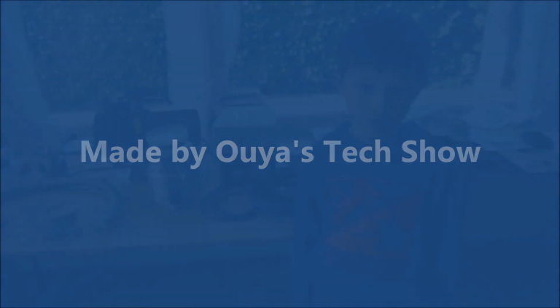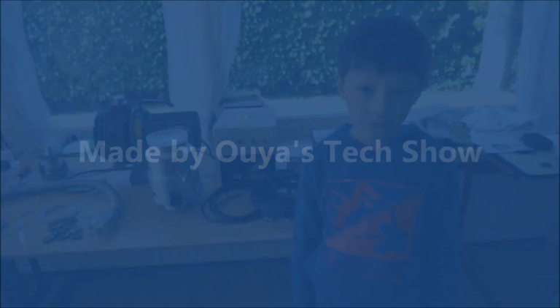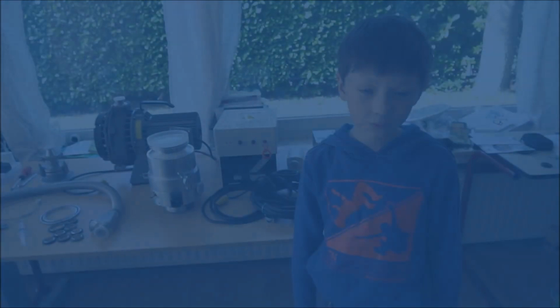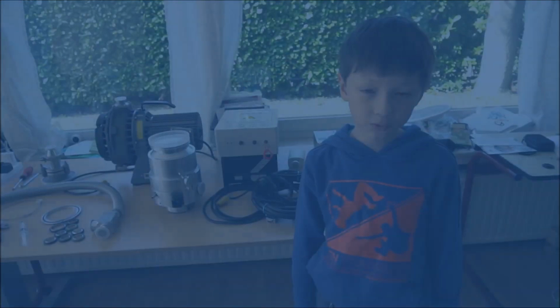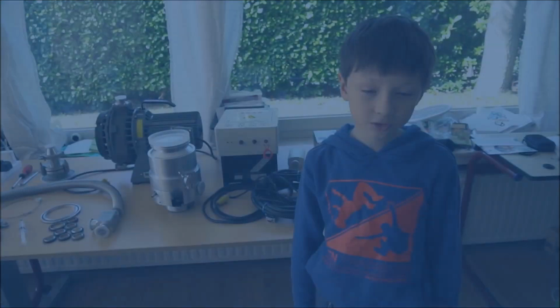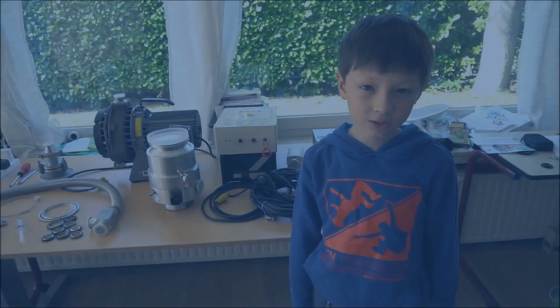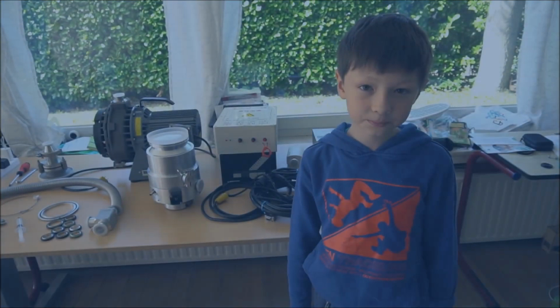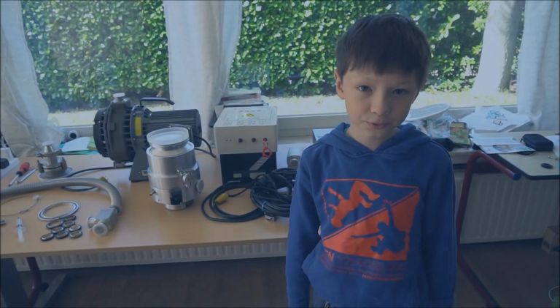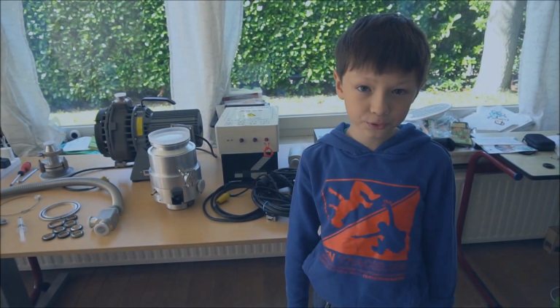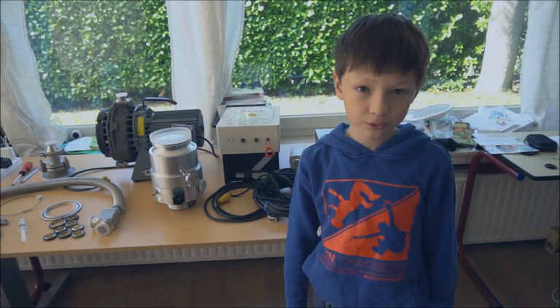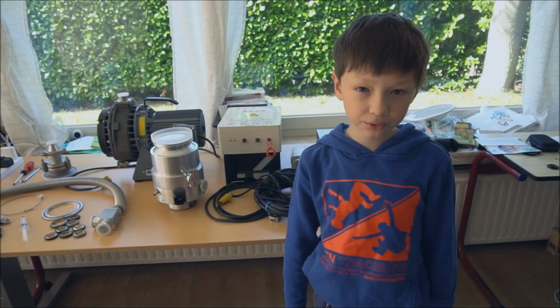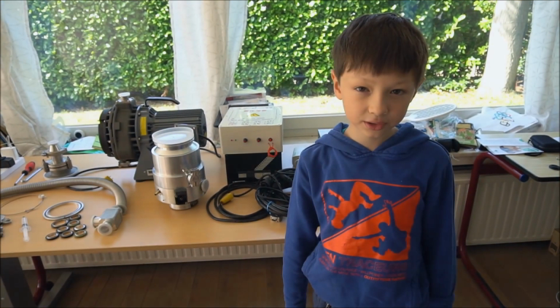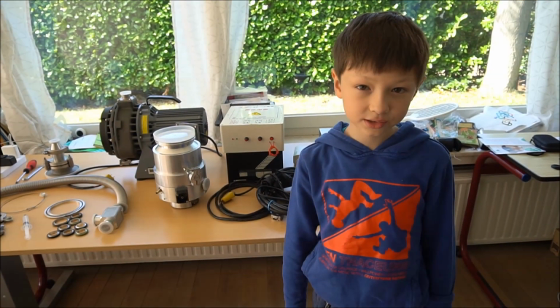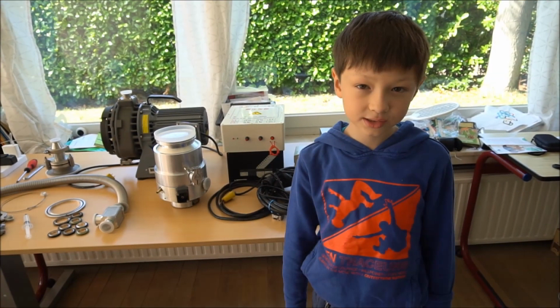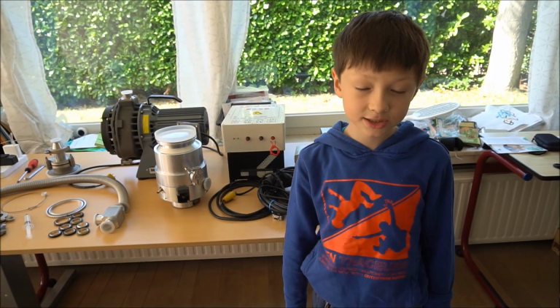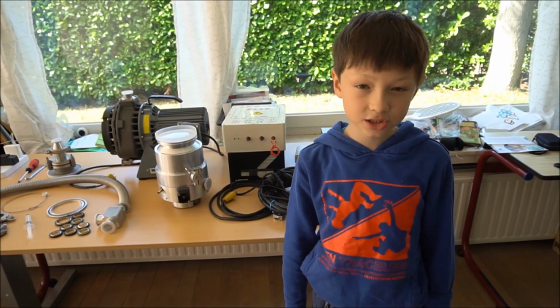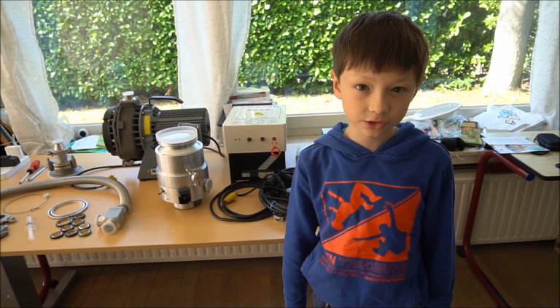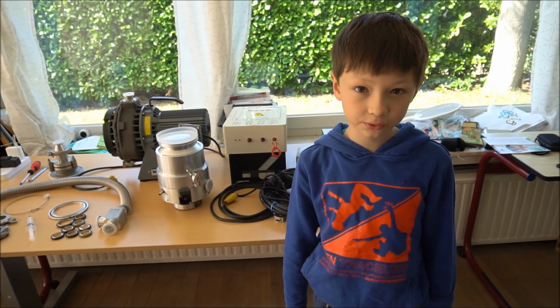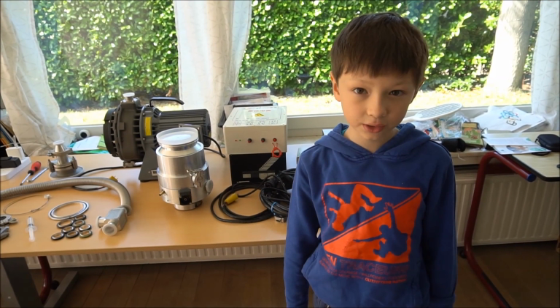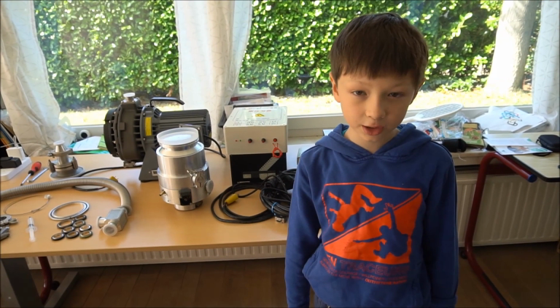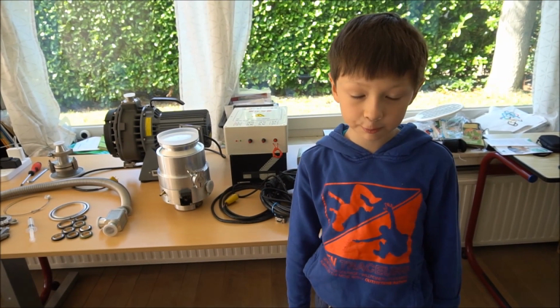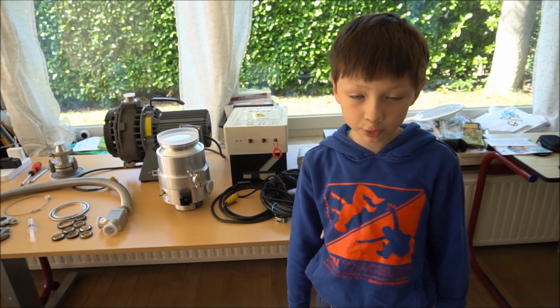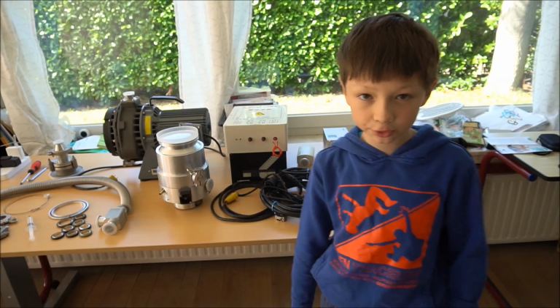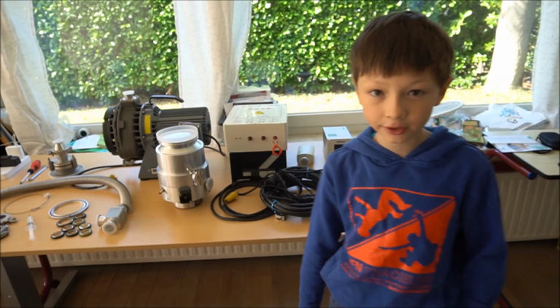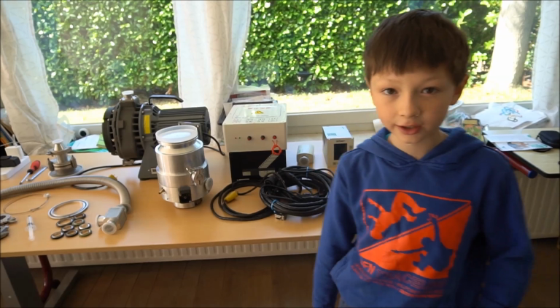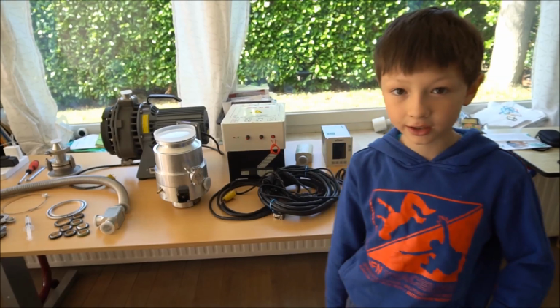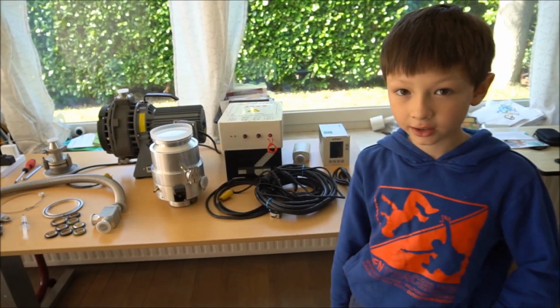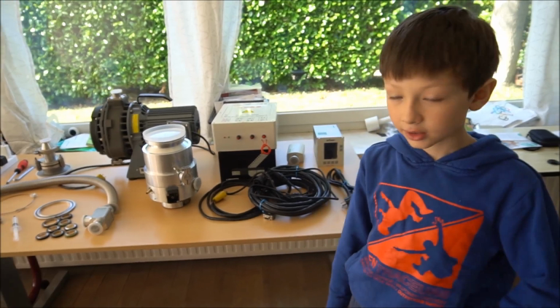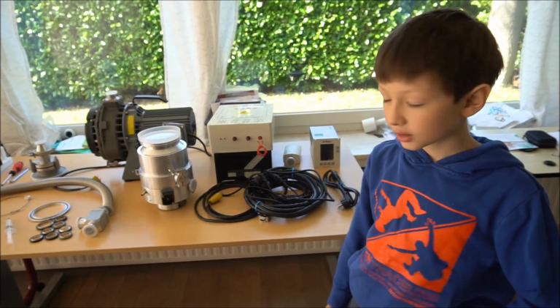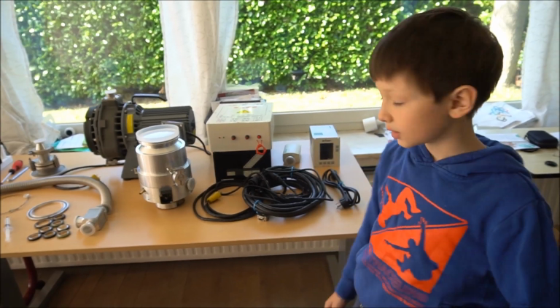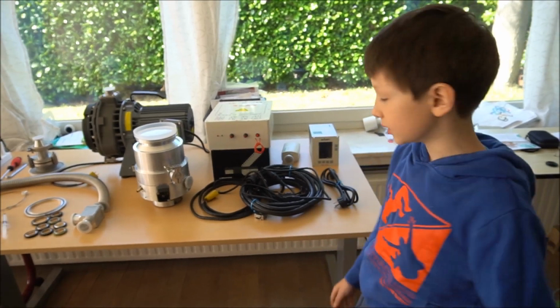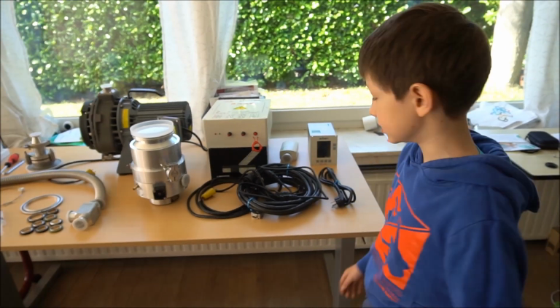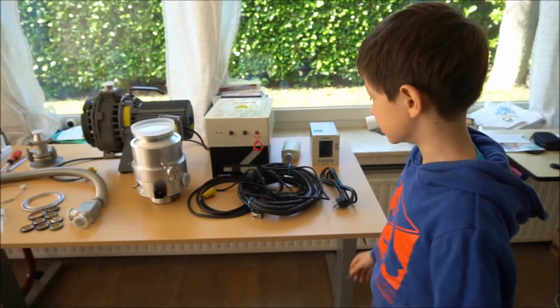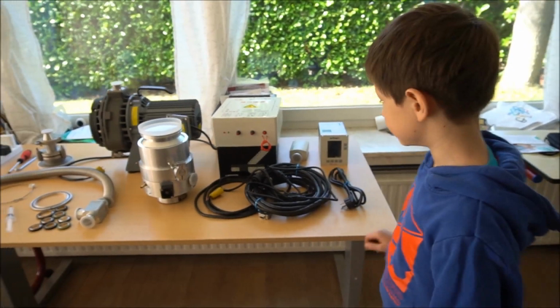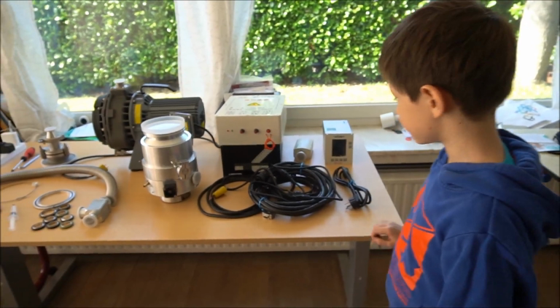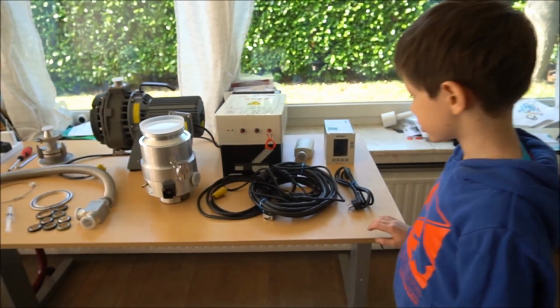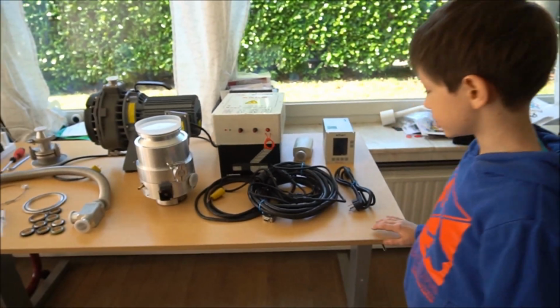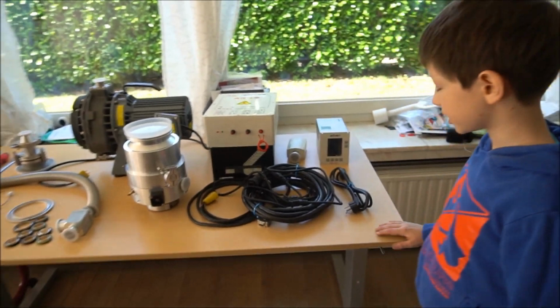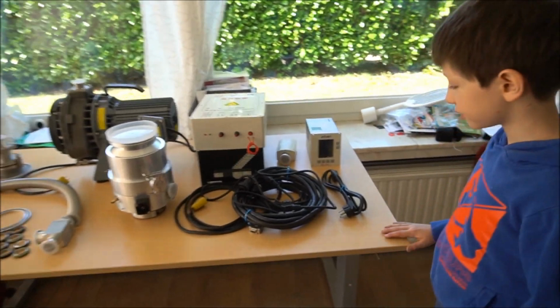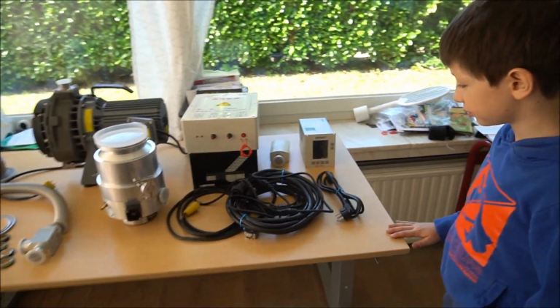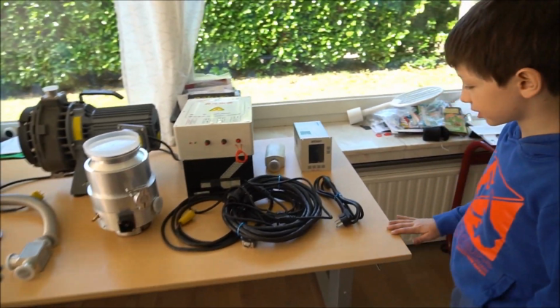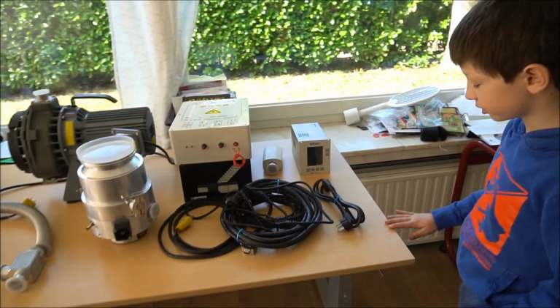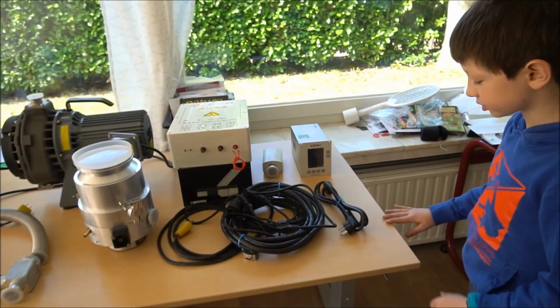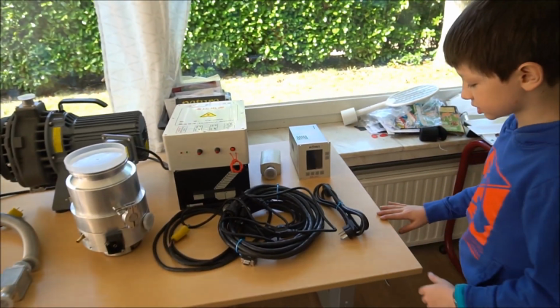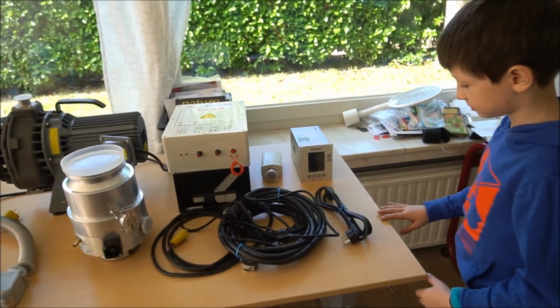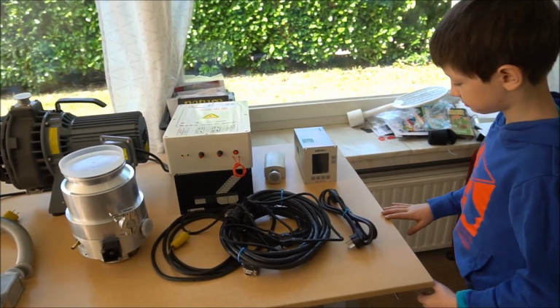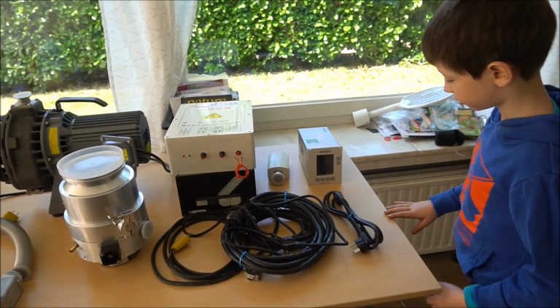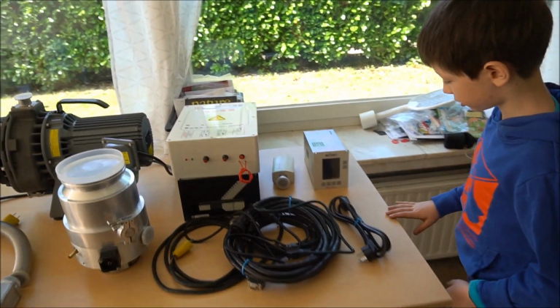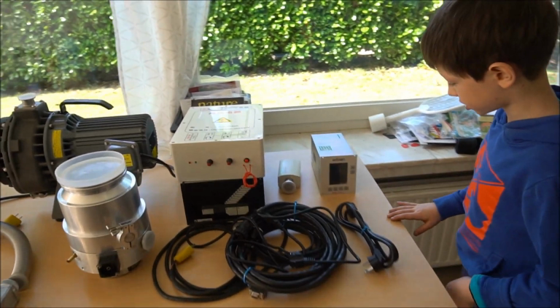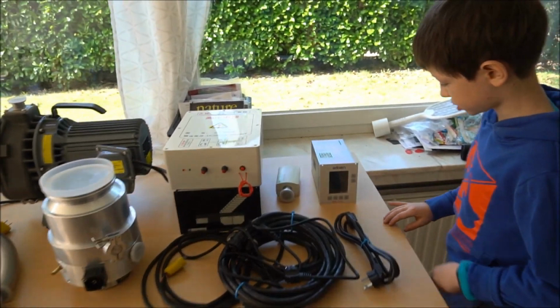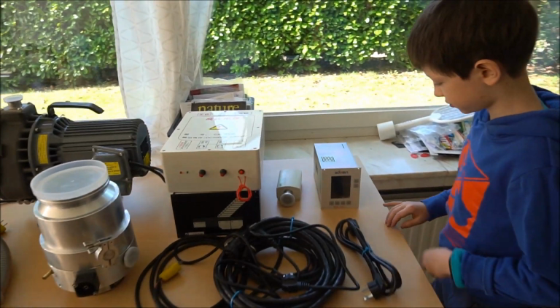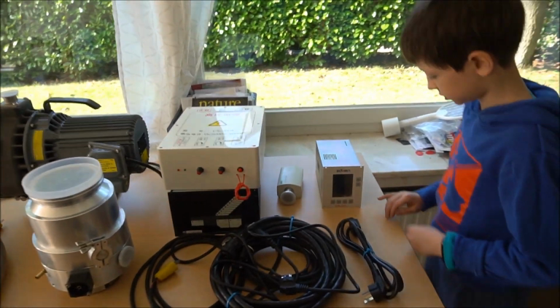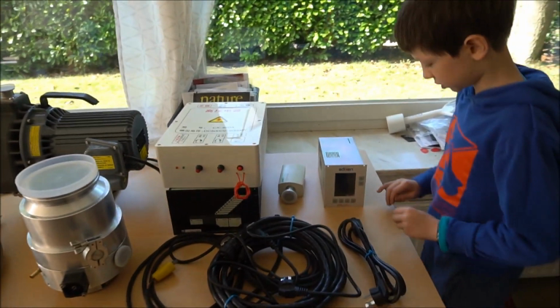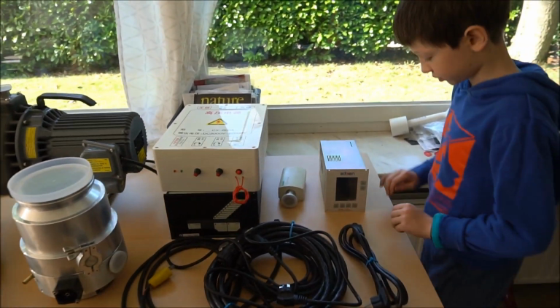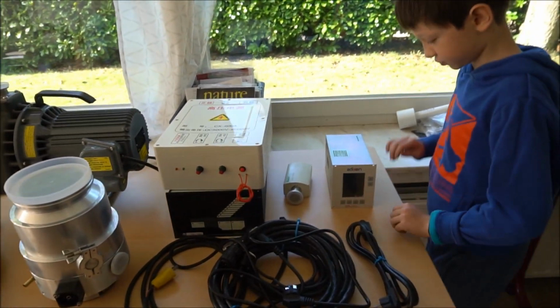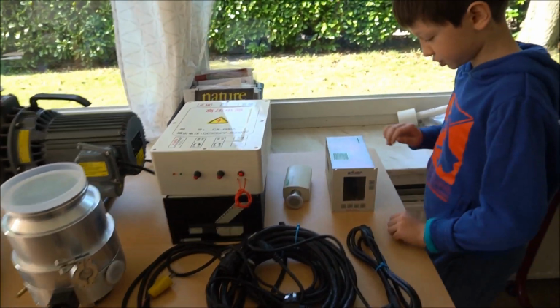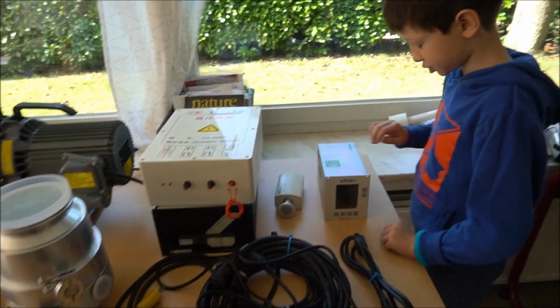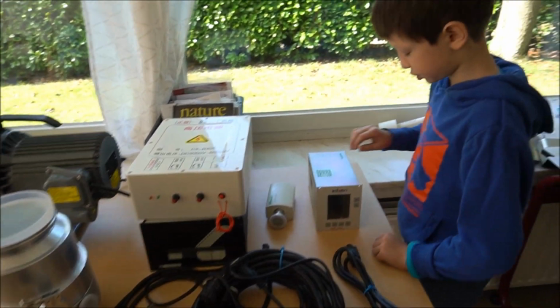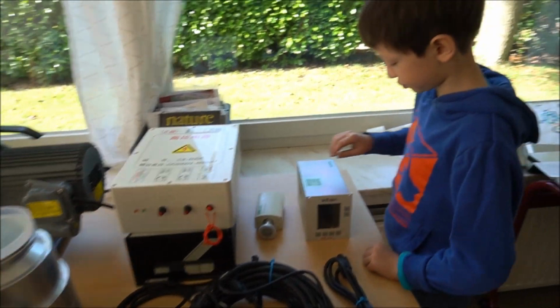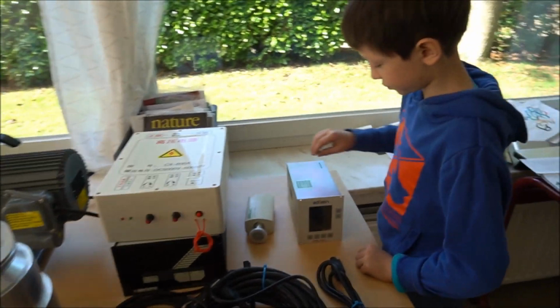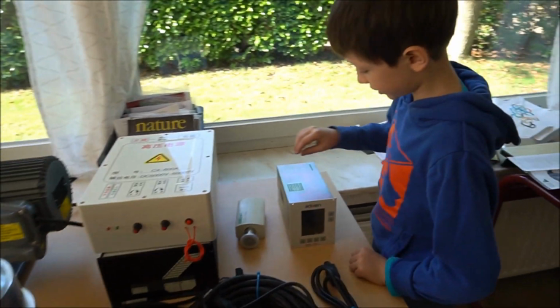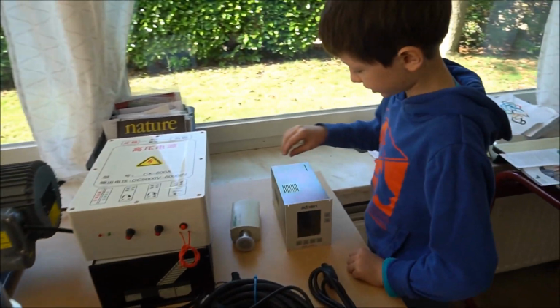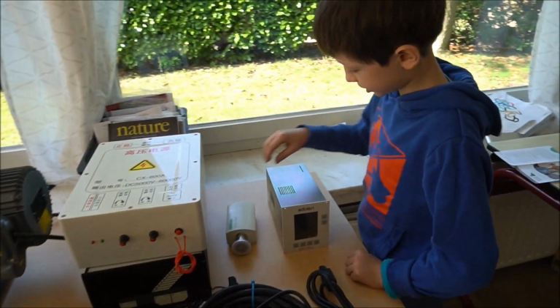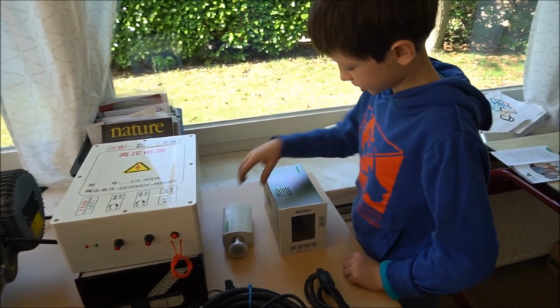Welcome to Oya's Tech Show. I'm Oya and today we got some parts for a fusion reactor.